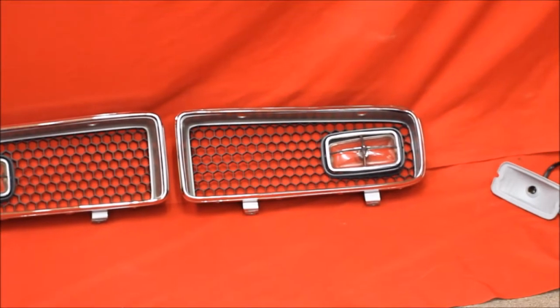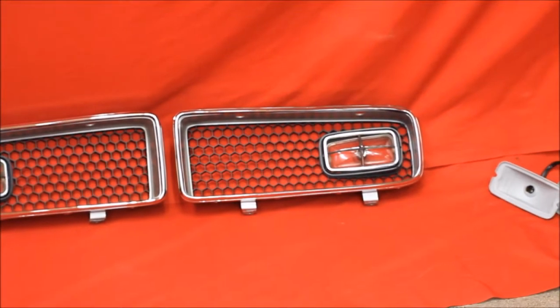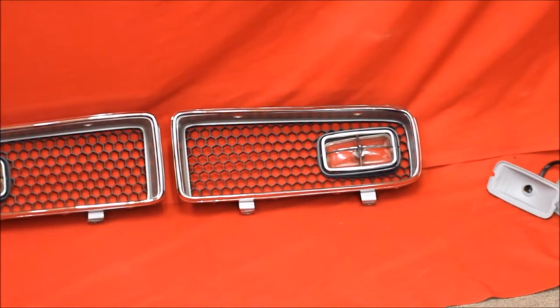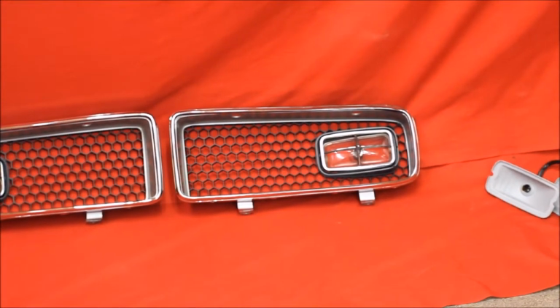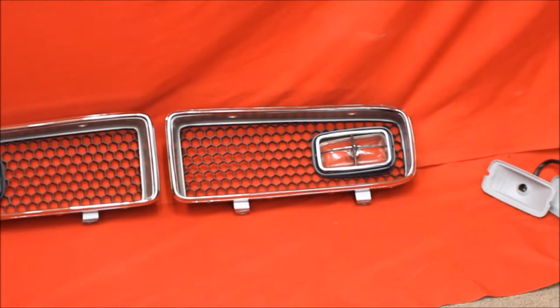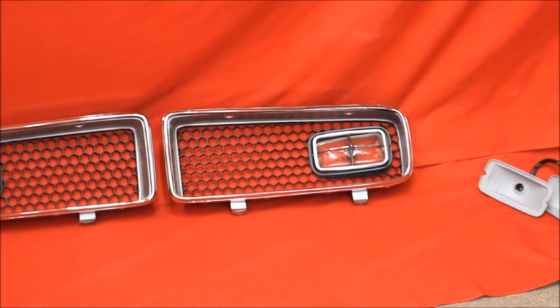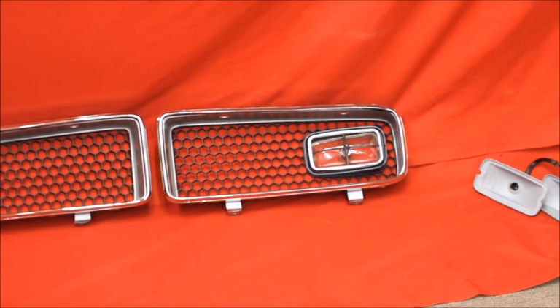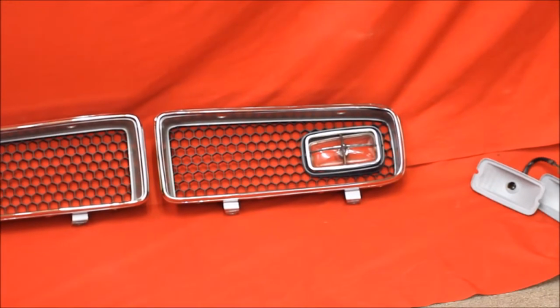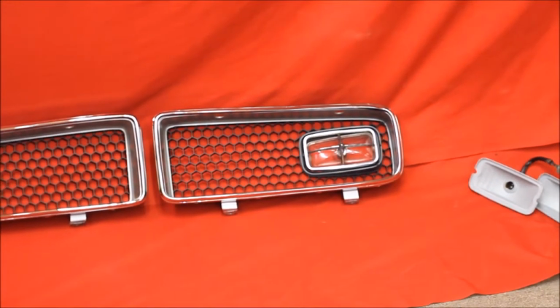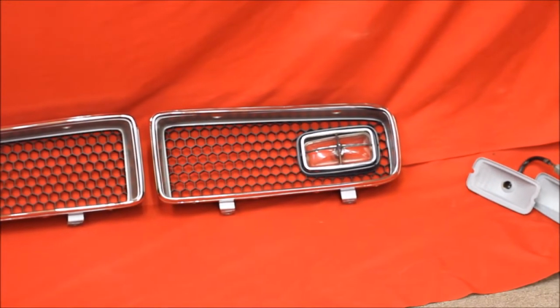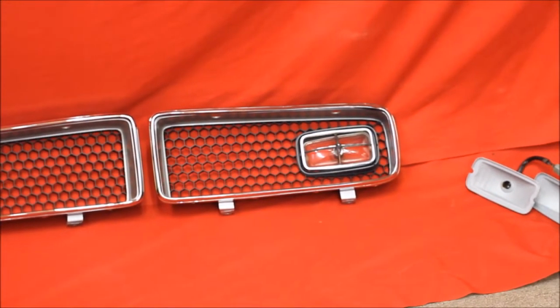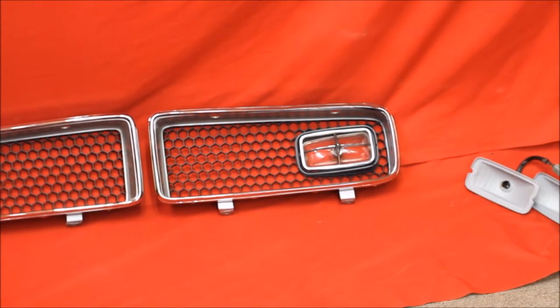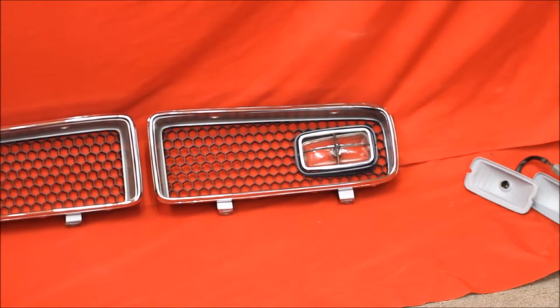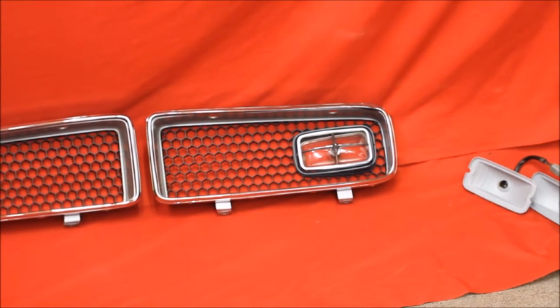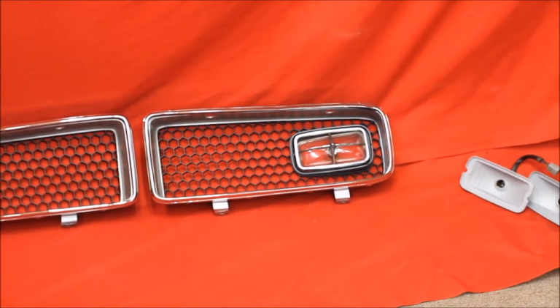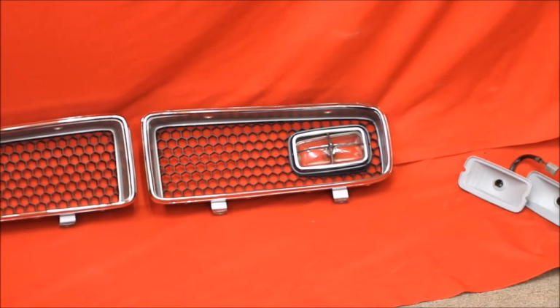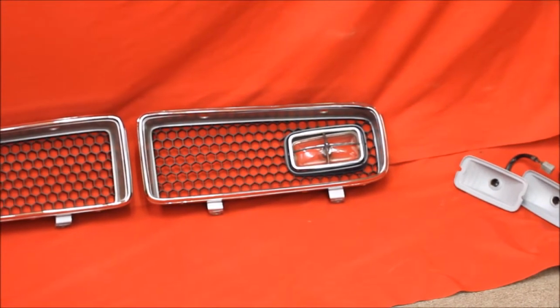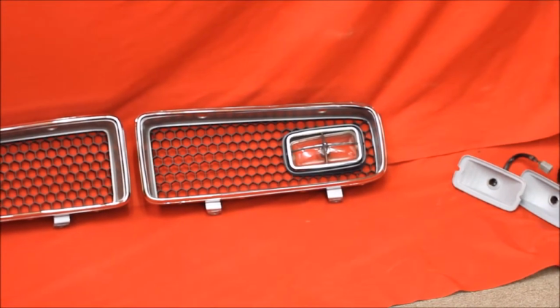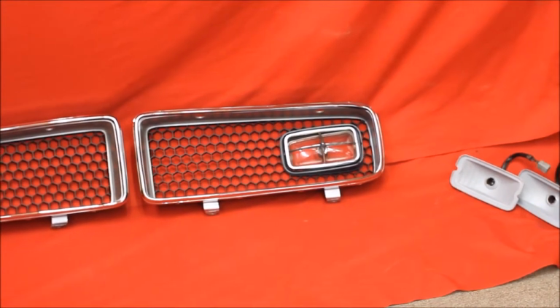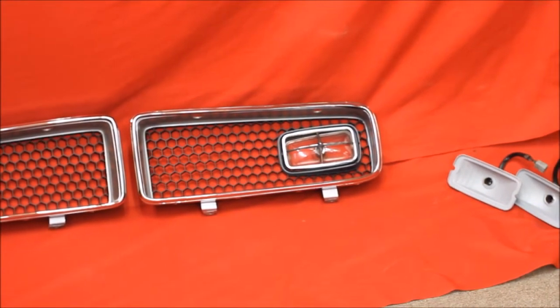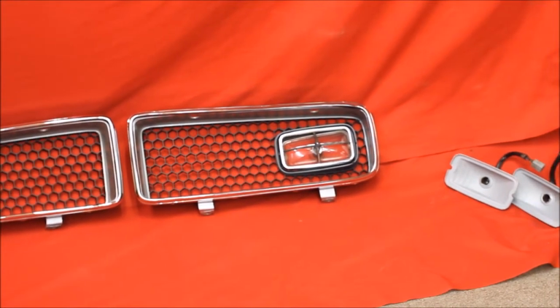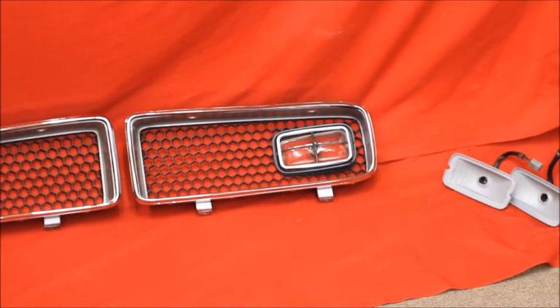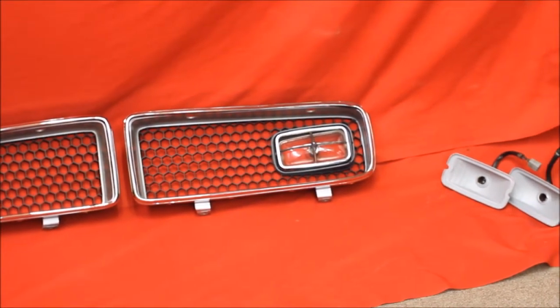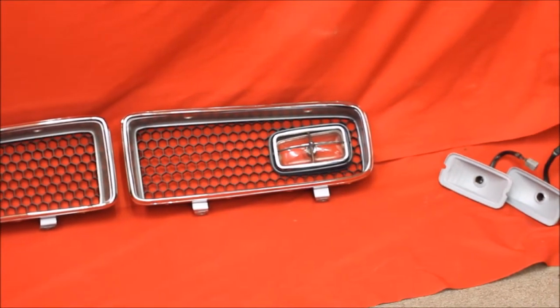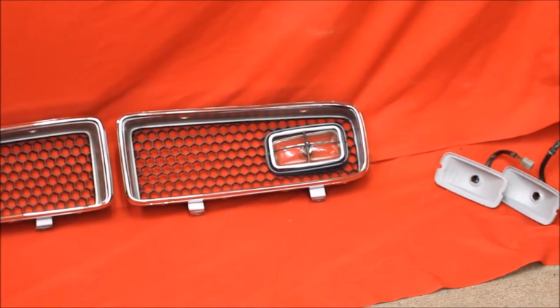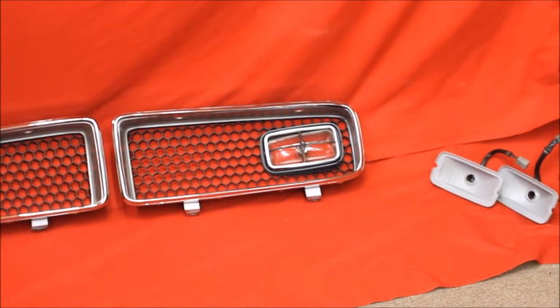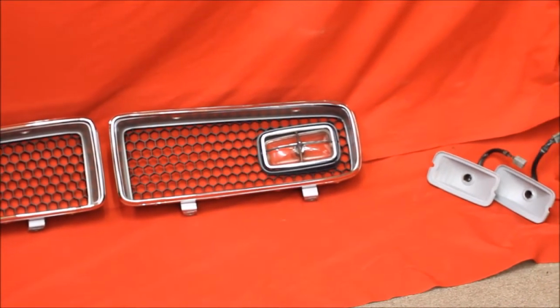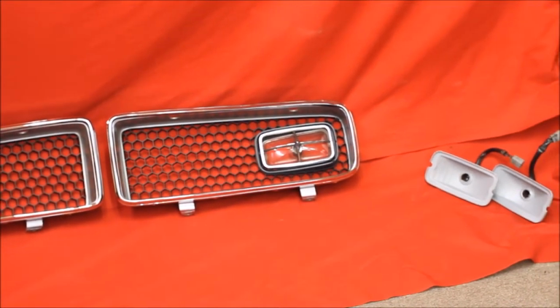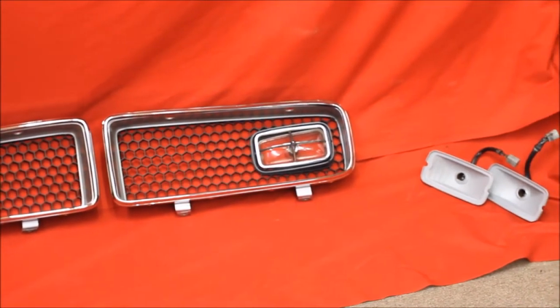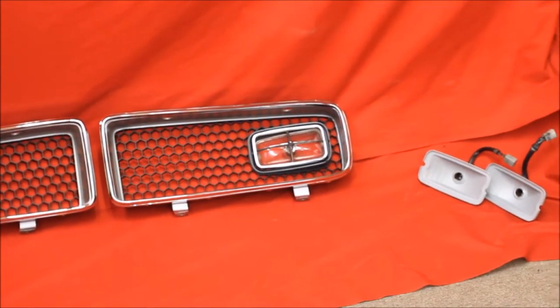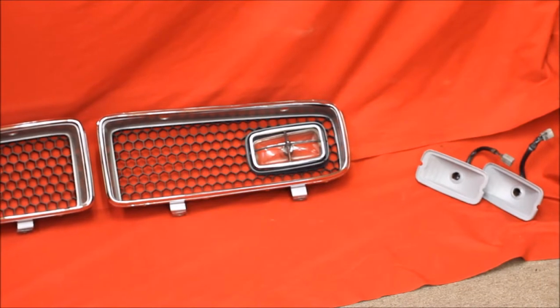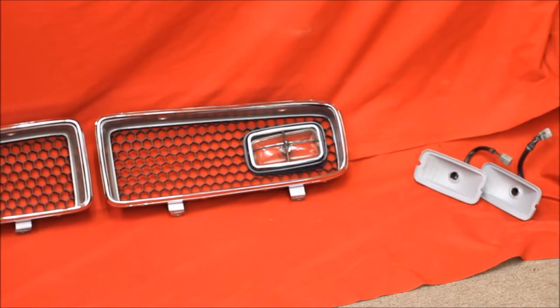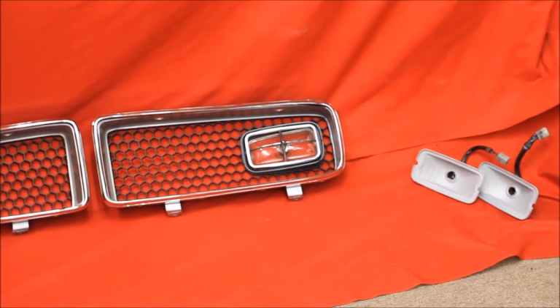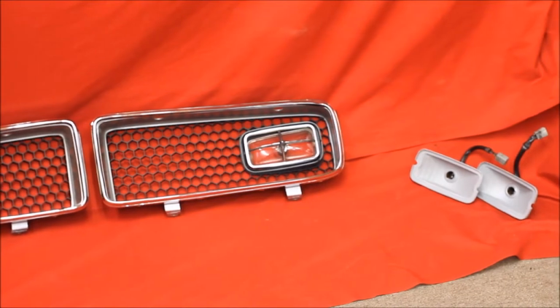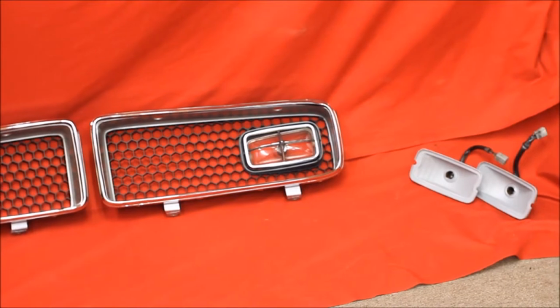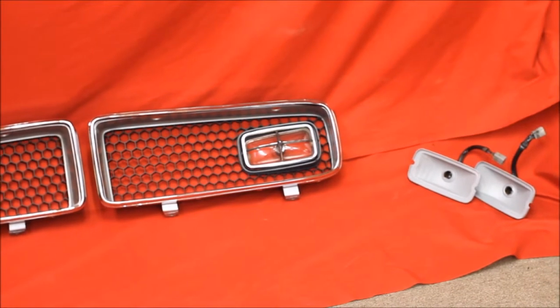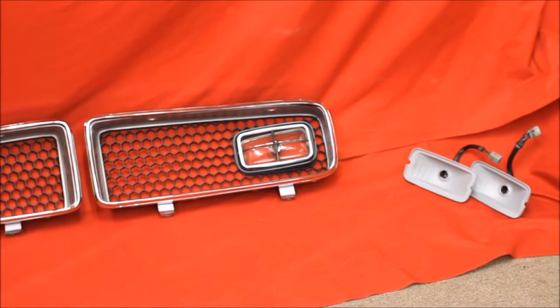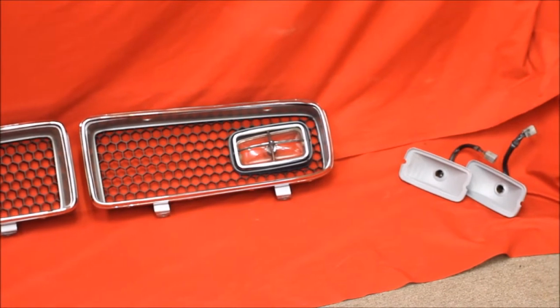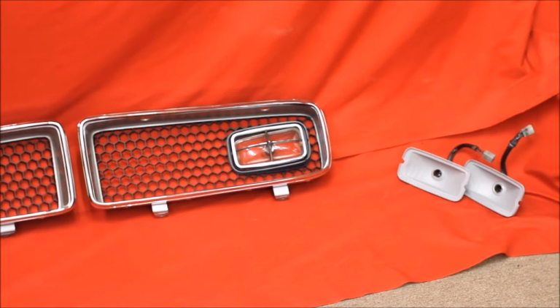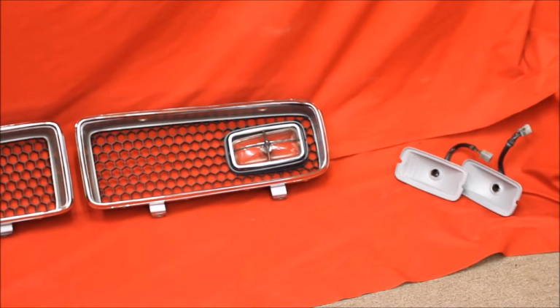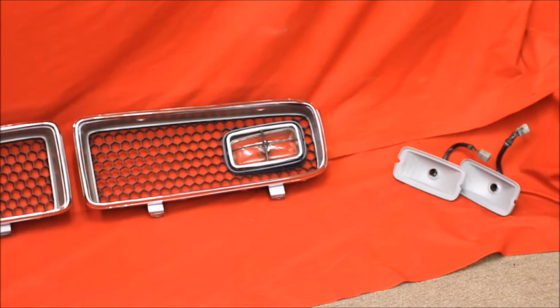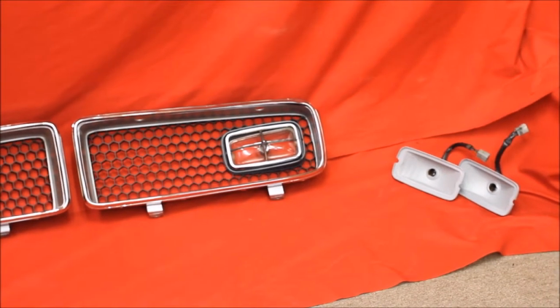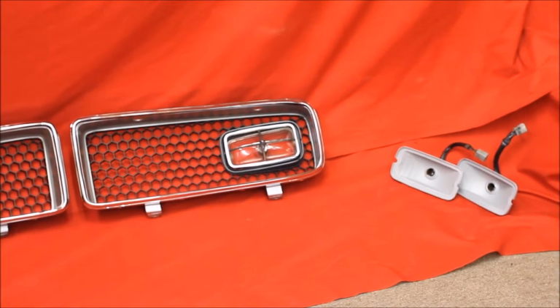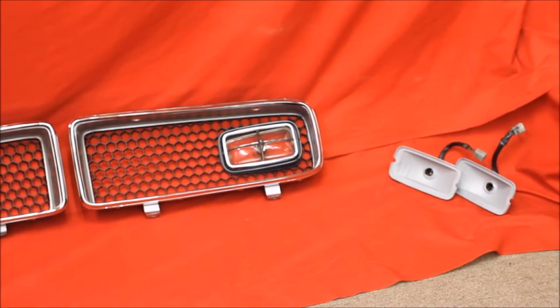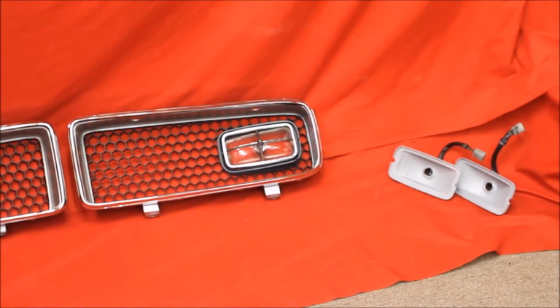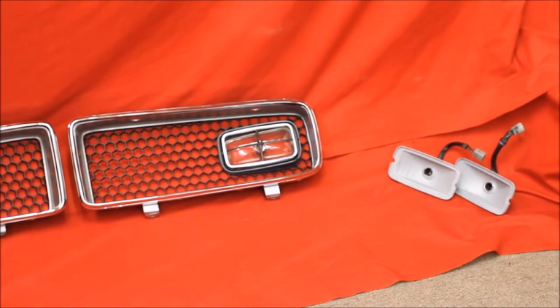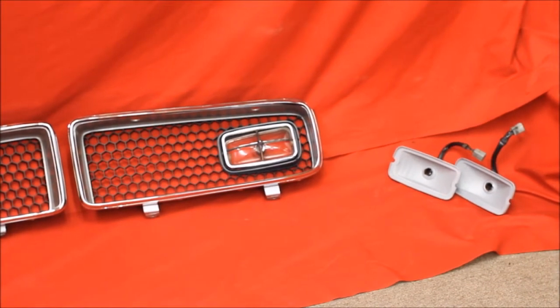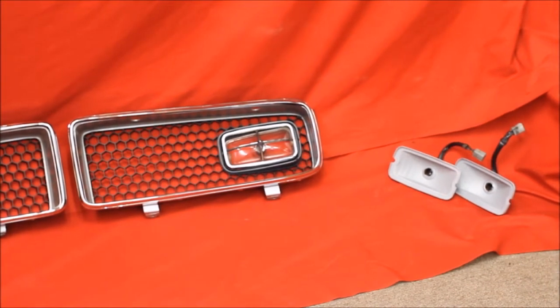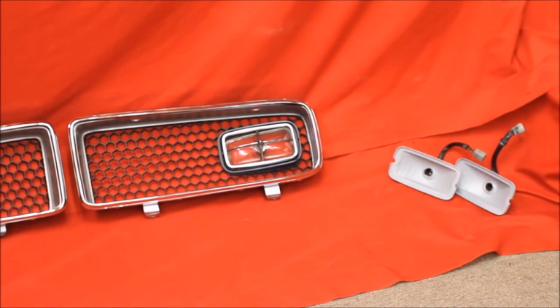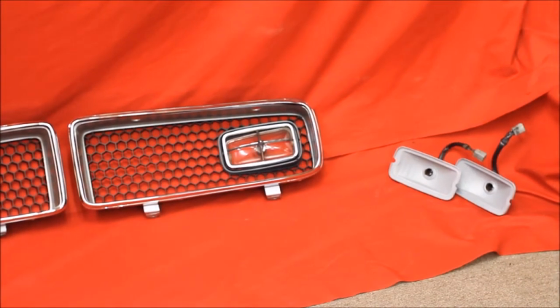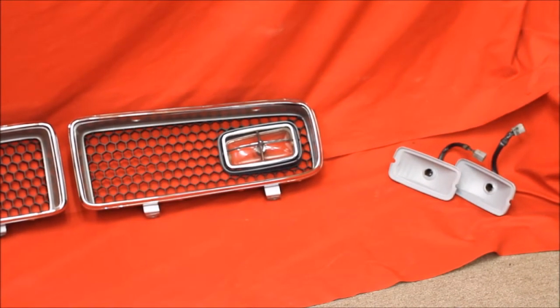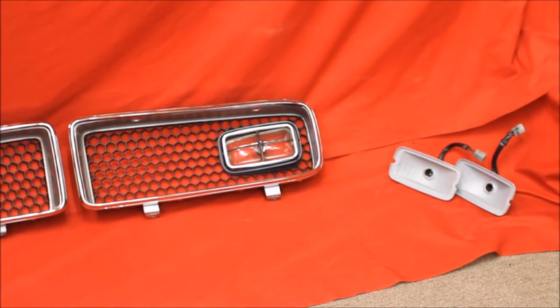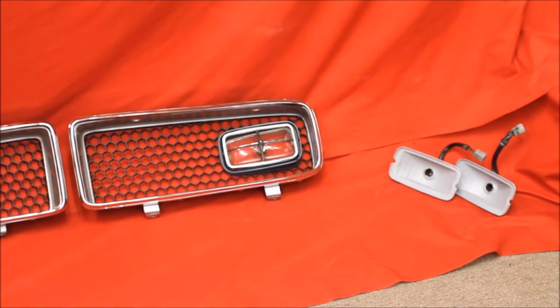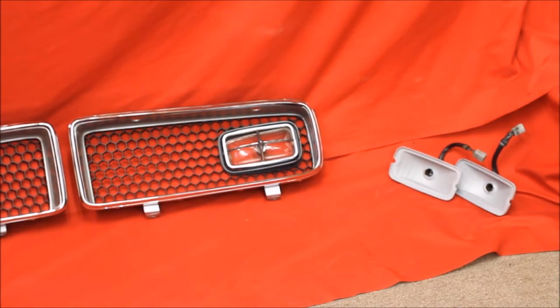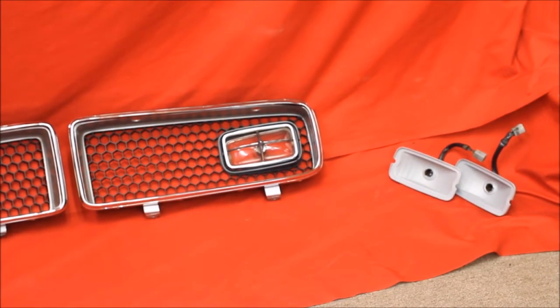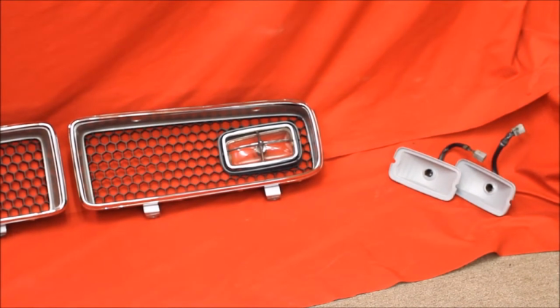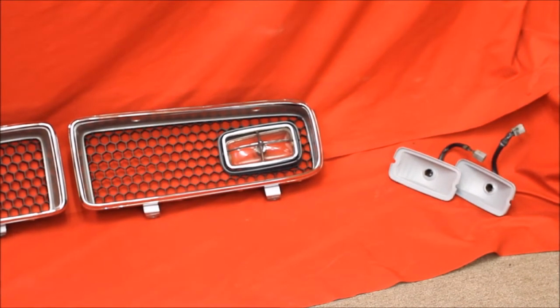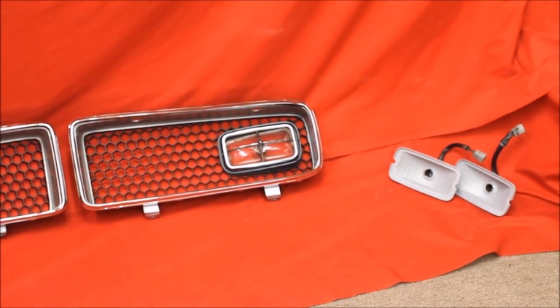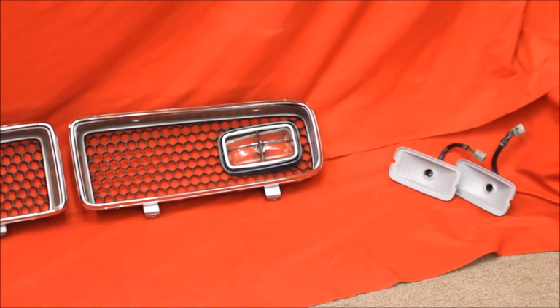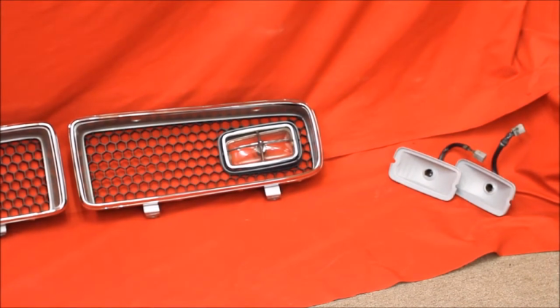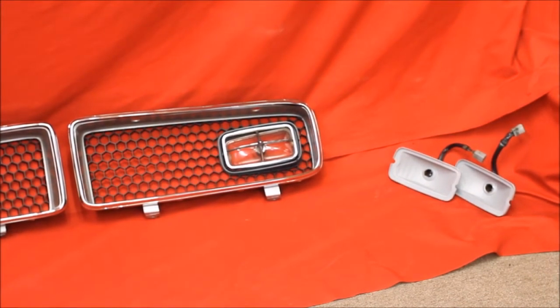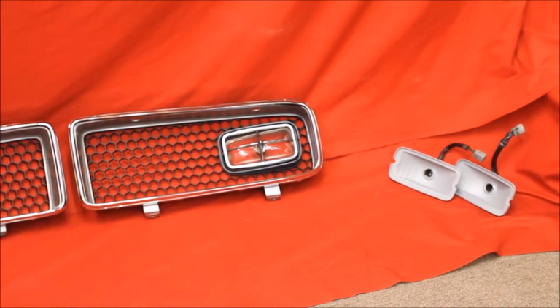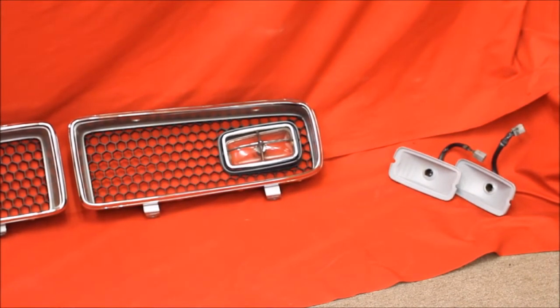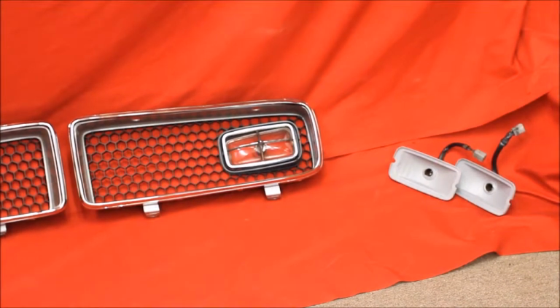The bezels are super nice, and there's the original housings that have been reconditioned. This is a tough find.